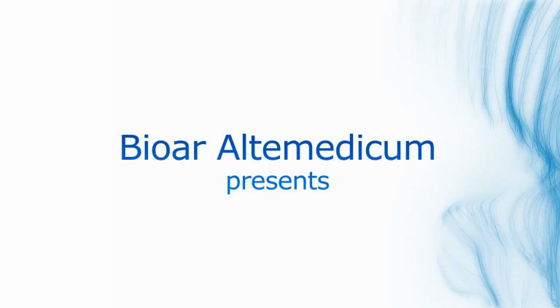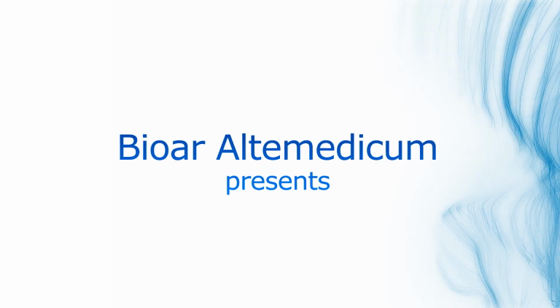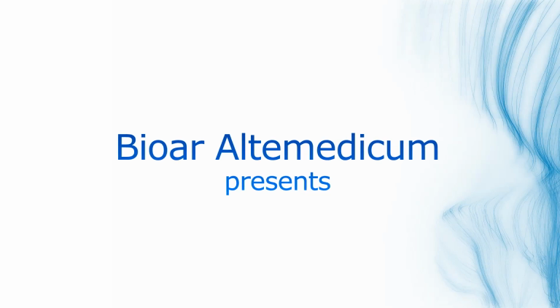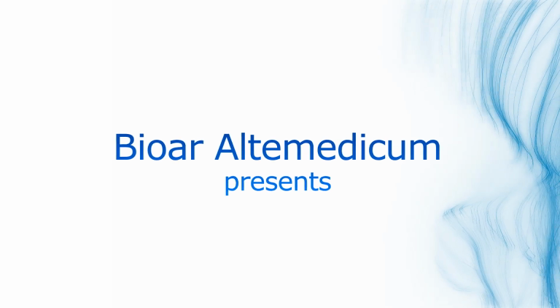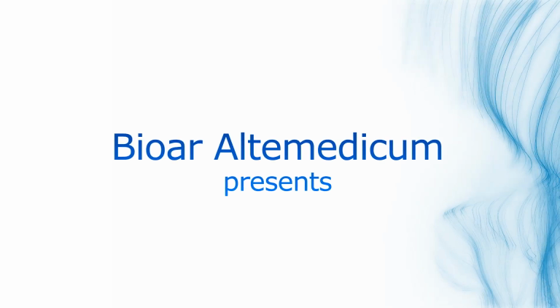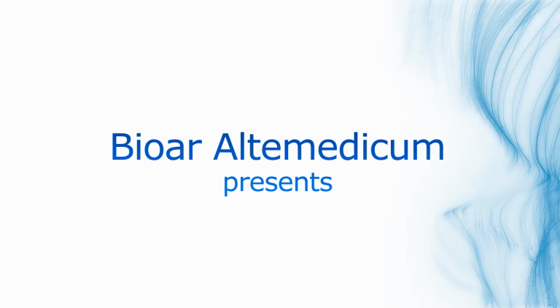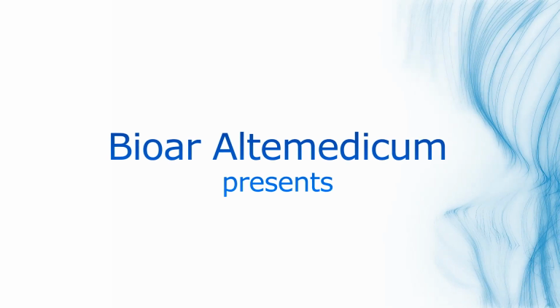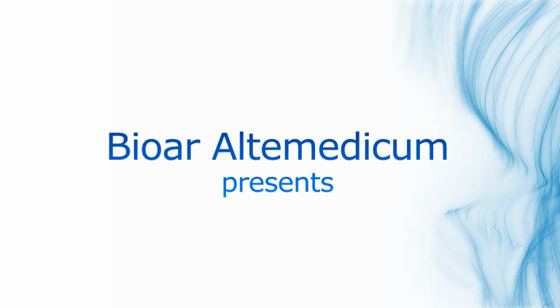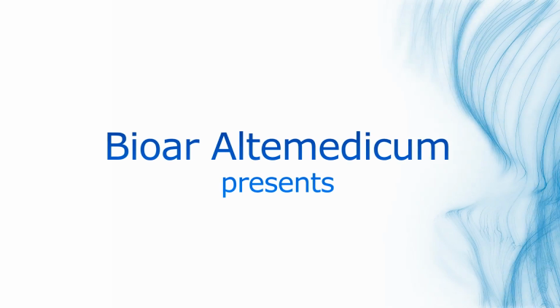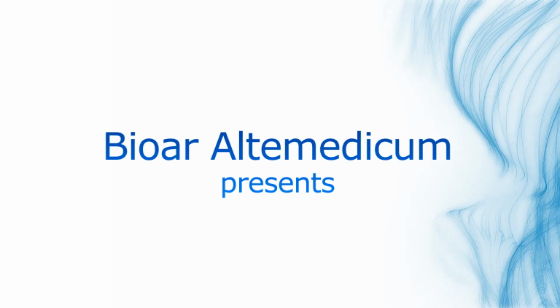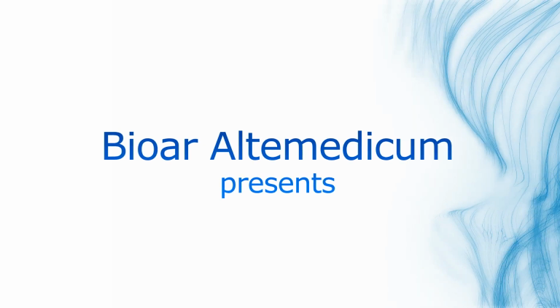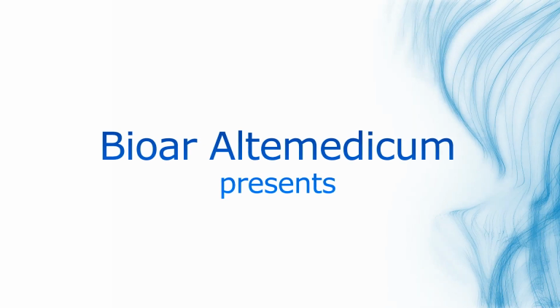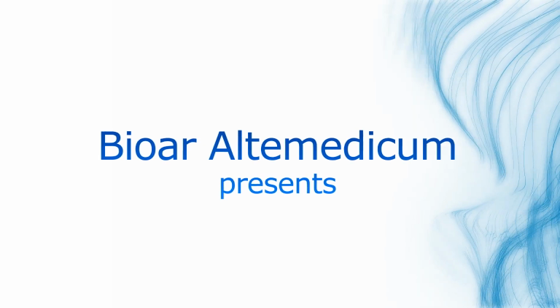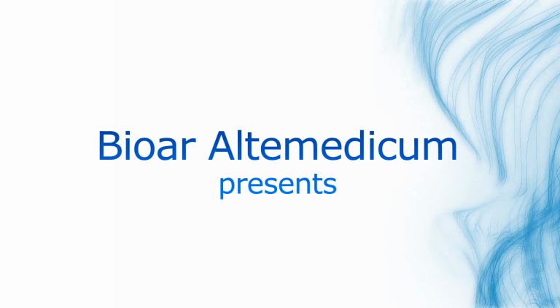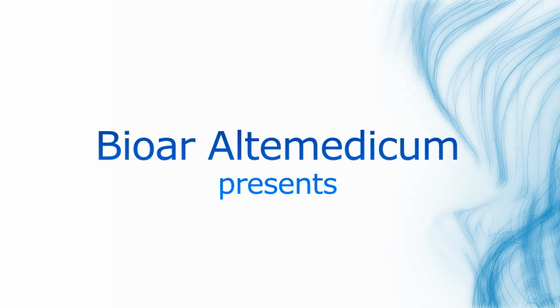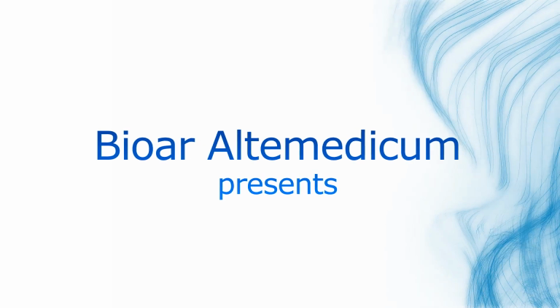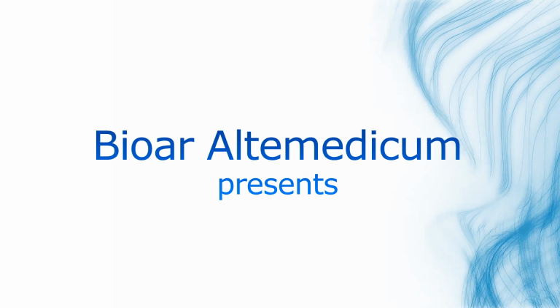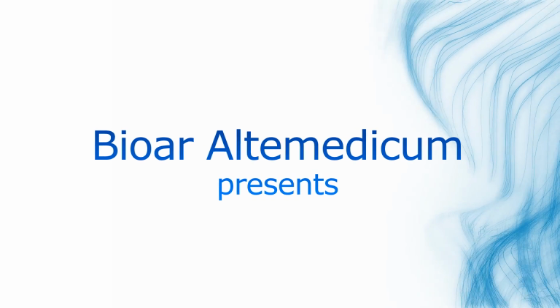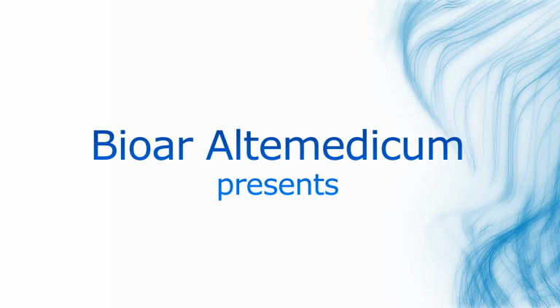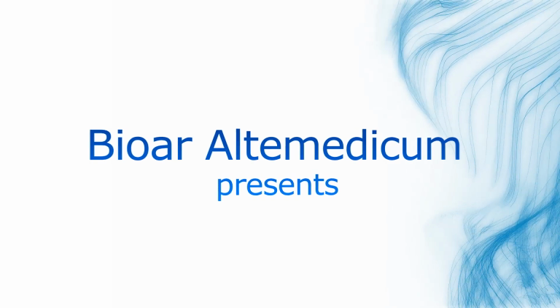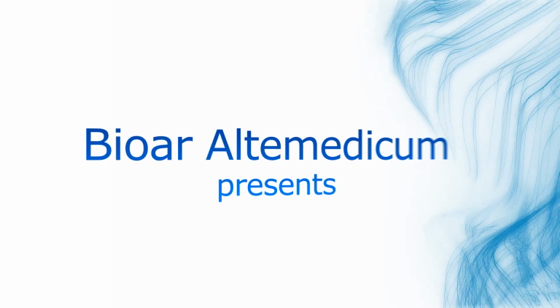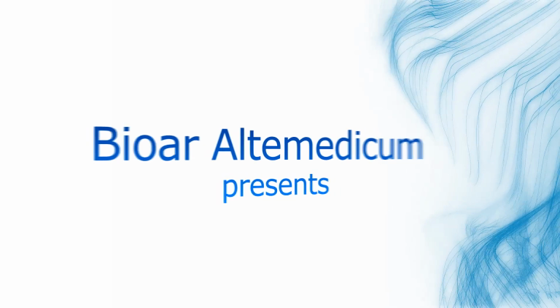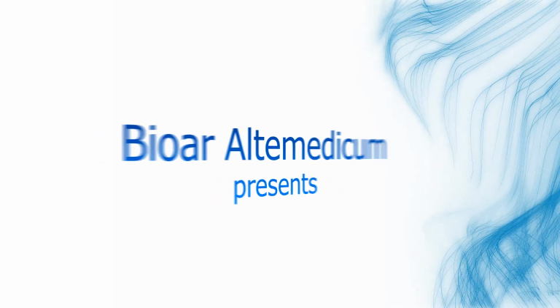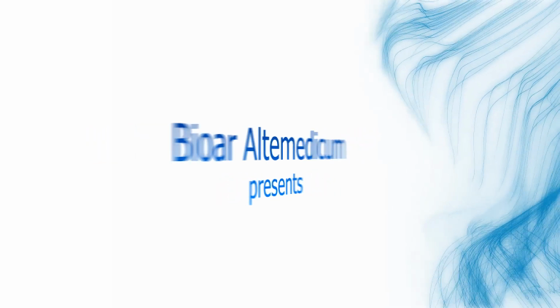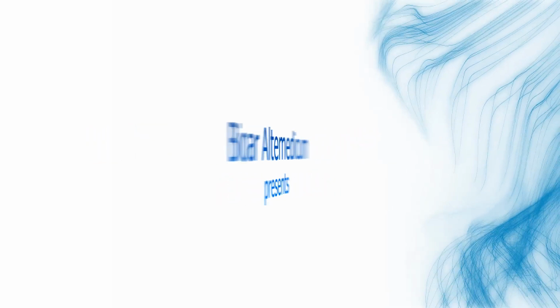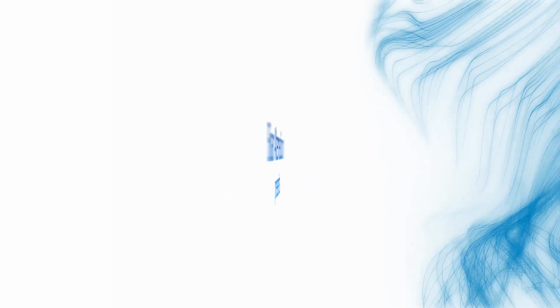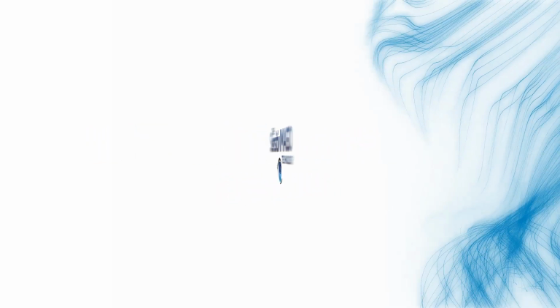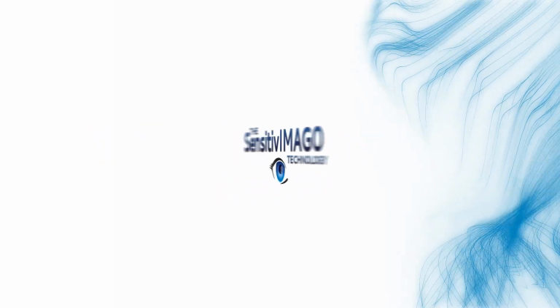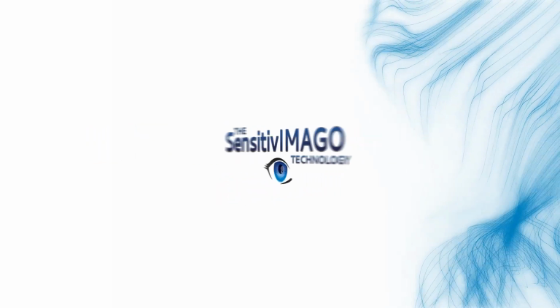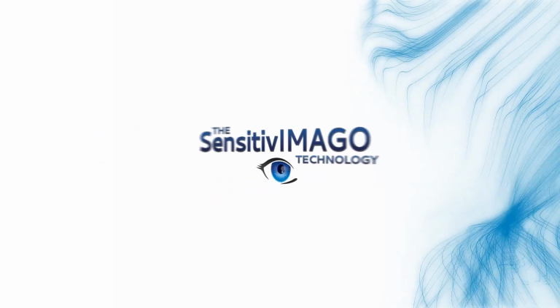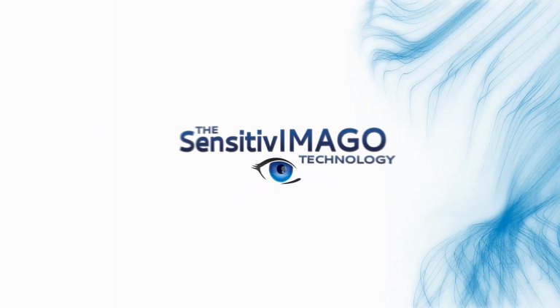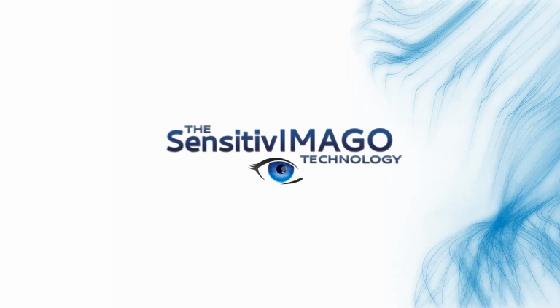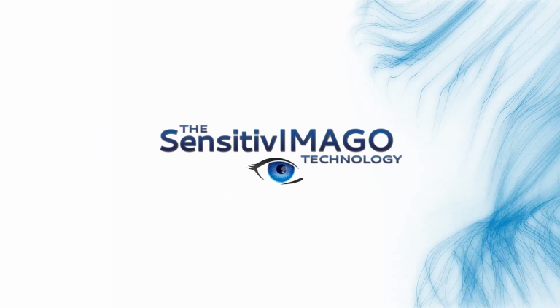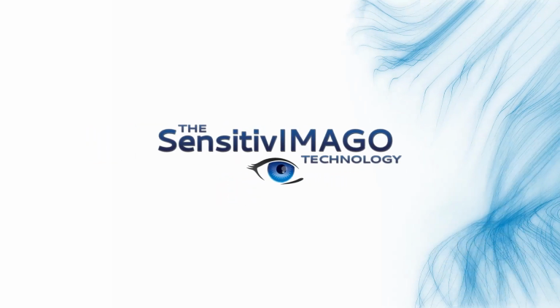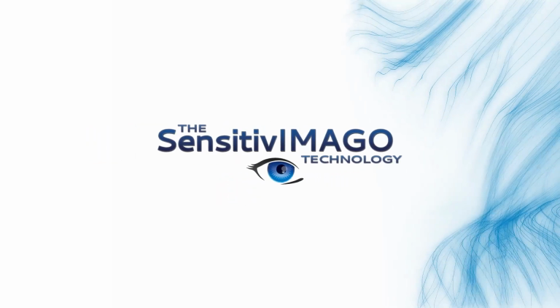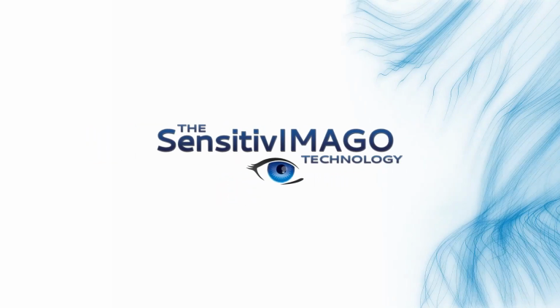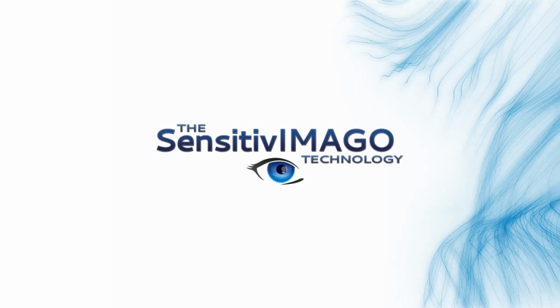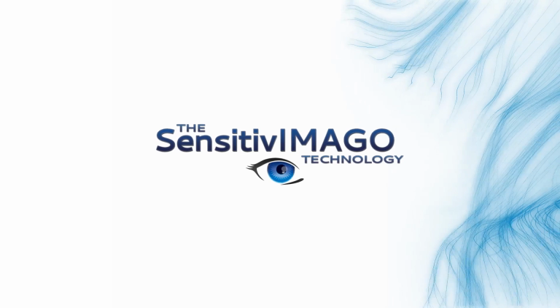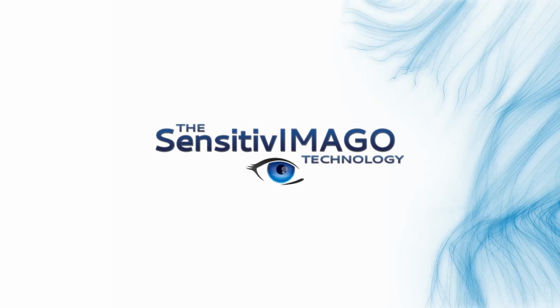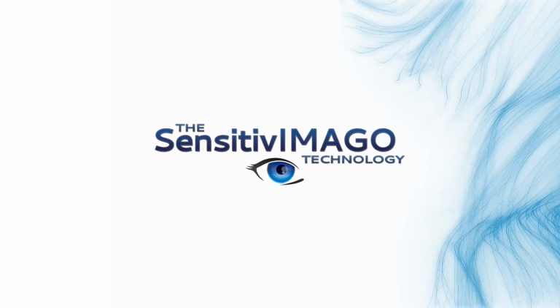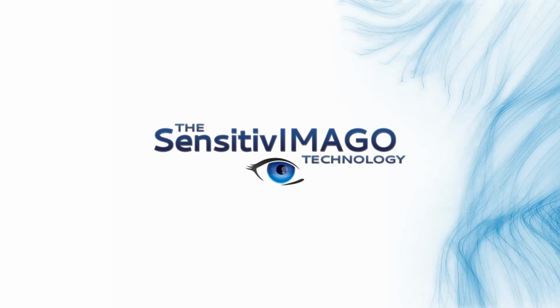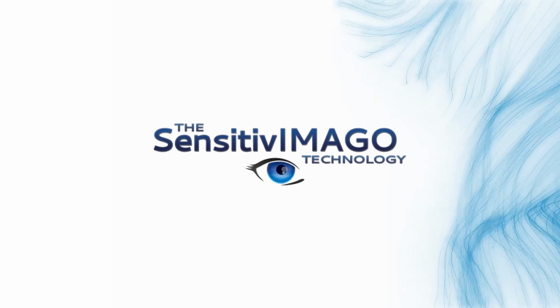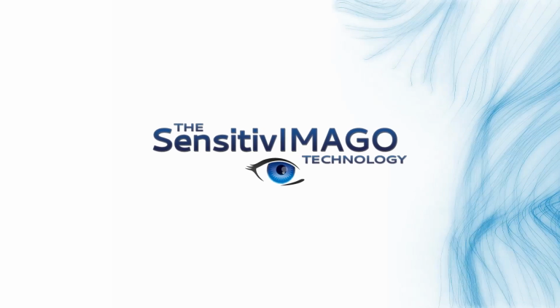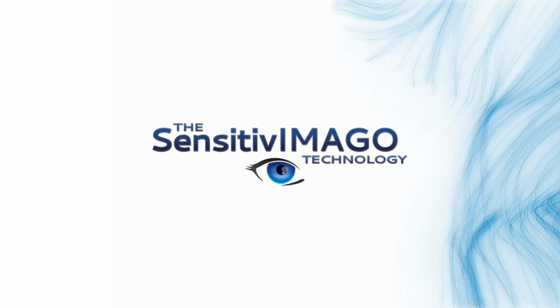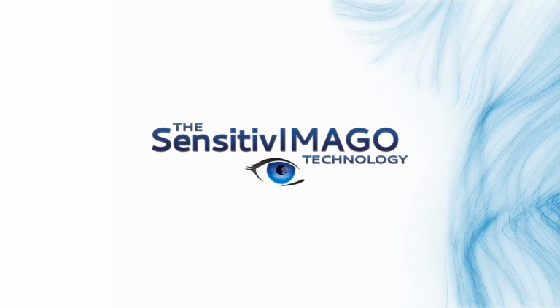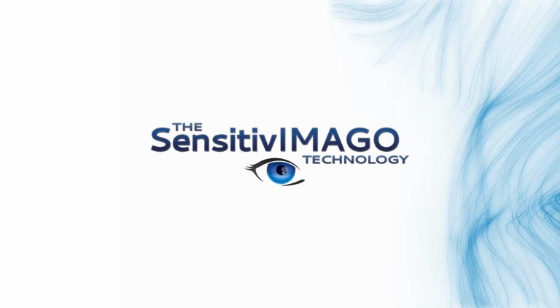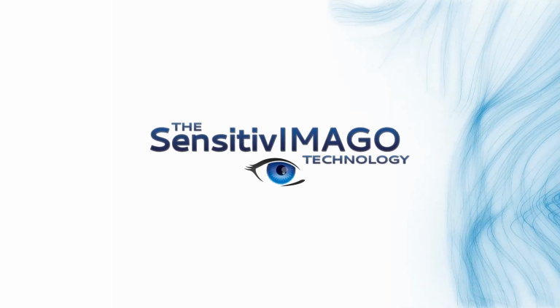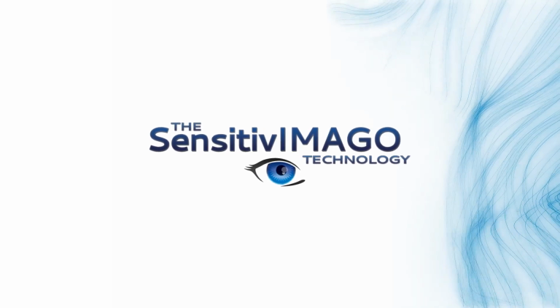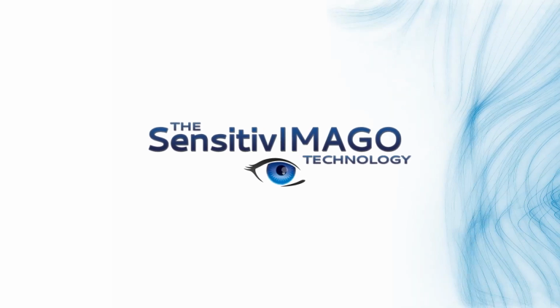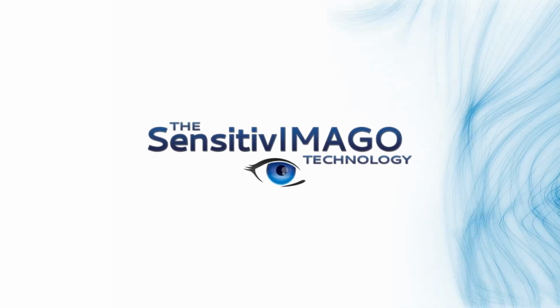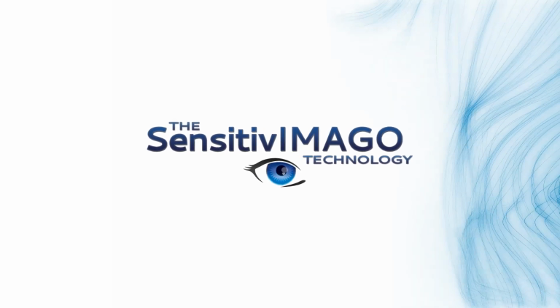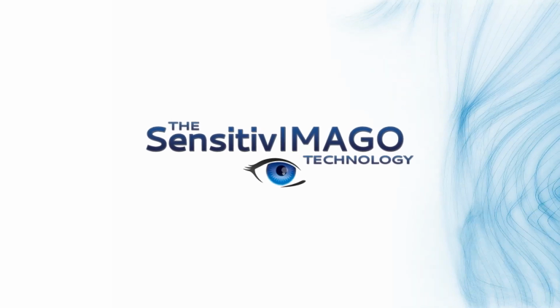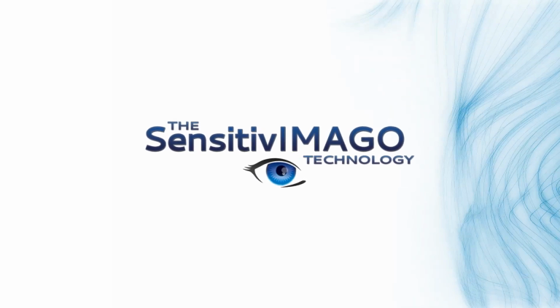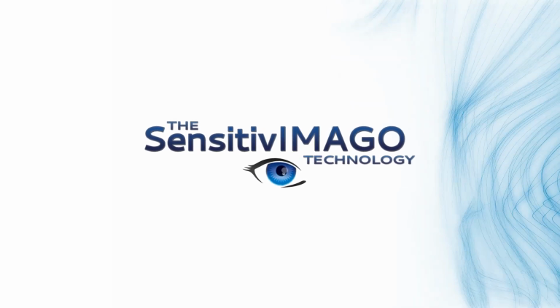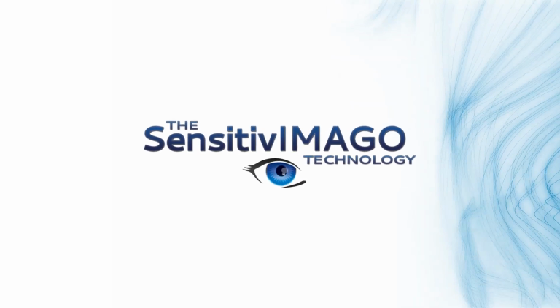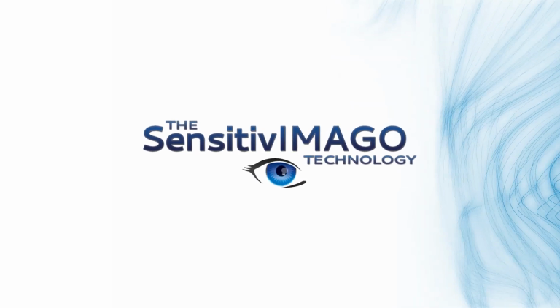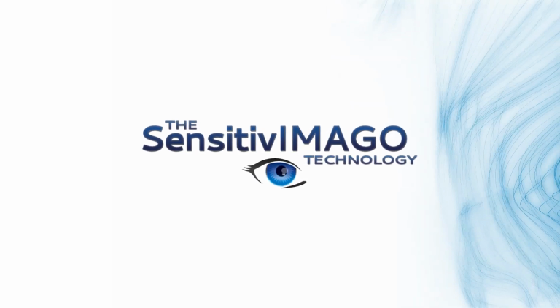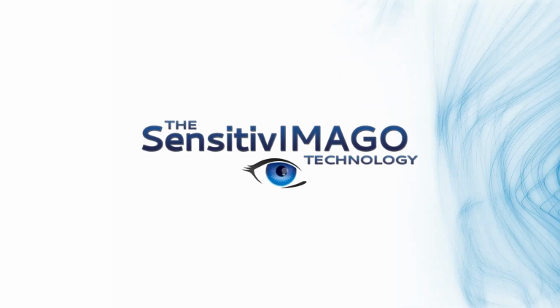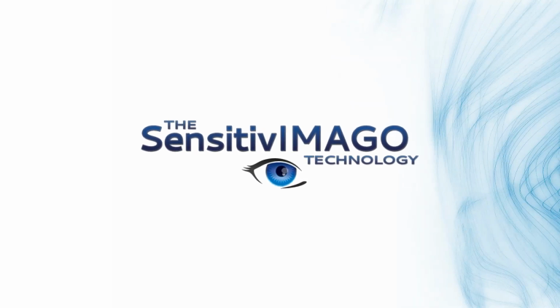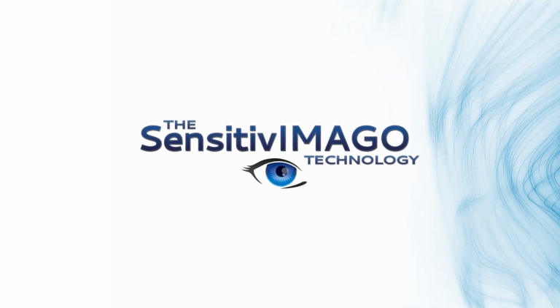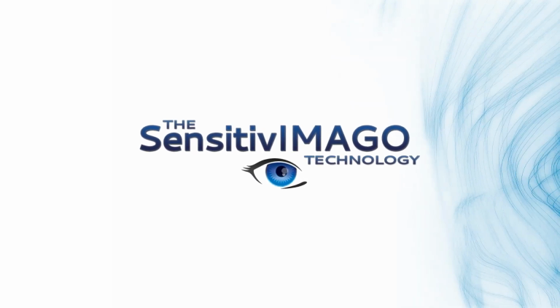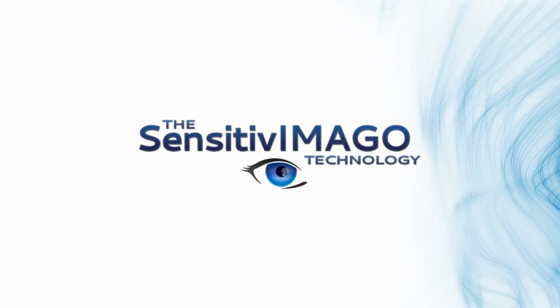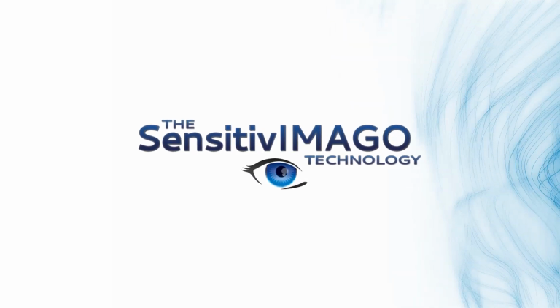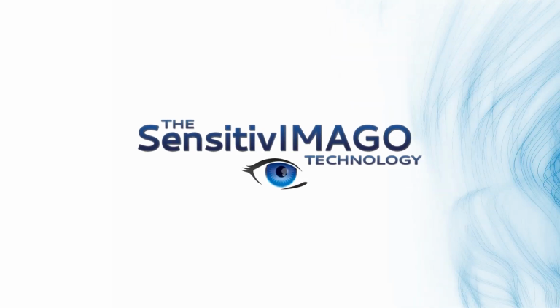Hello. In this video, we're going to demonstrate the latest technology for bioresonance healing, Sensitive Imago Plasma.